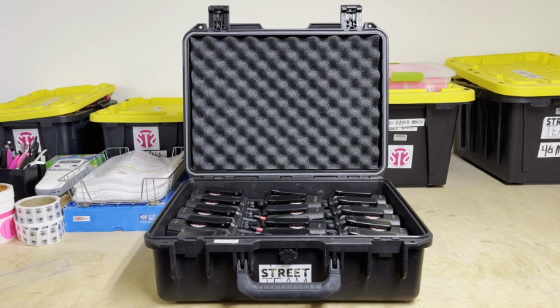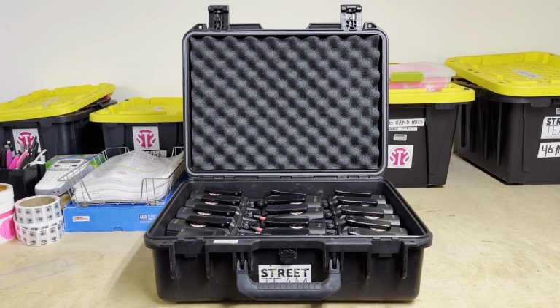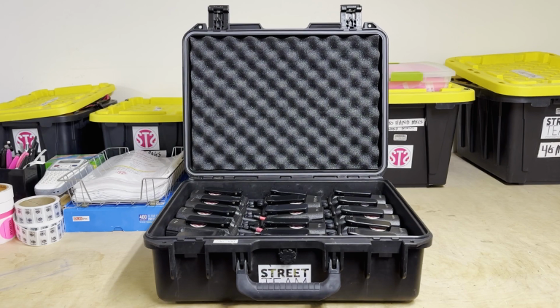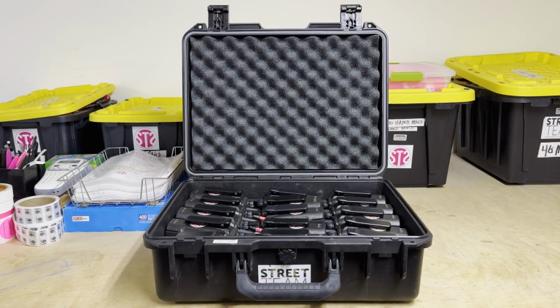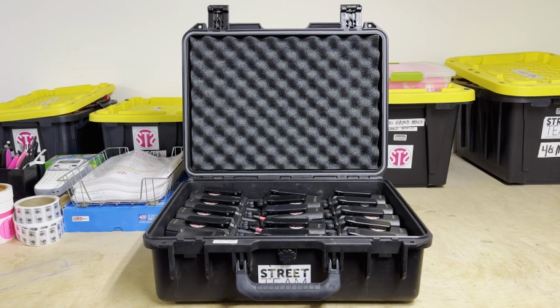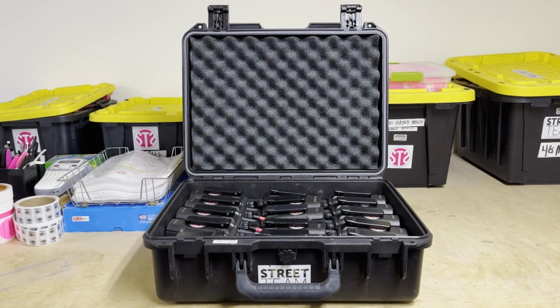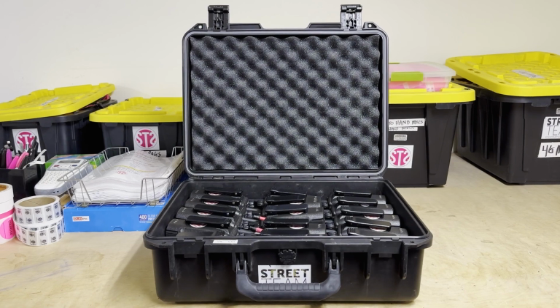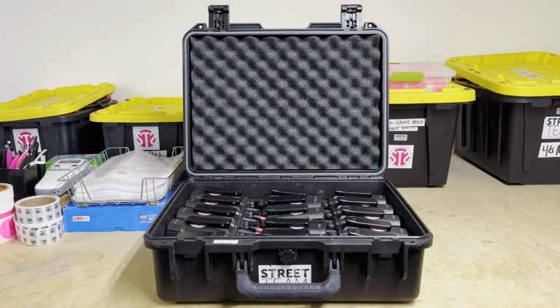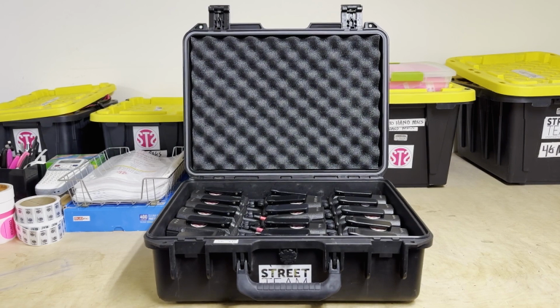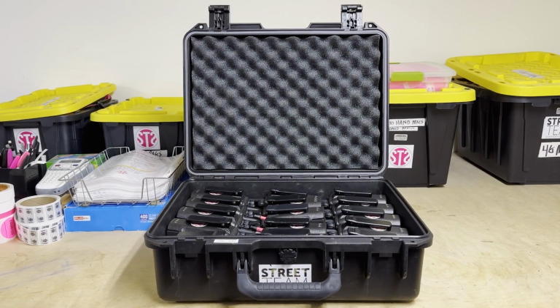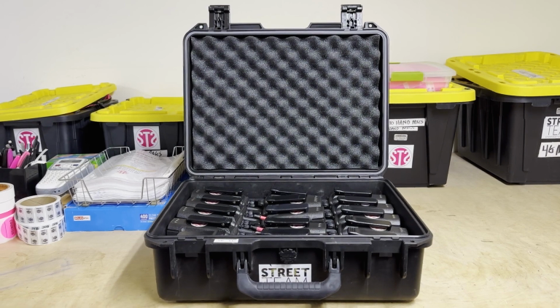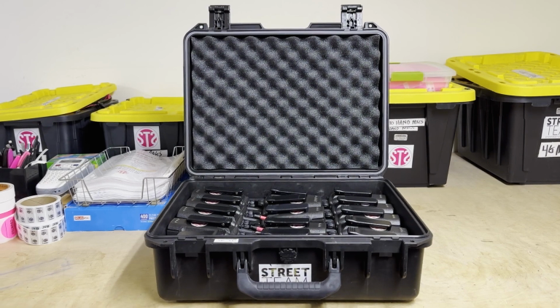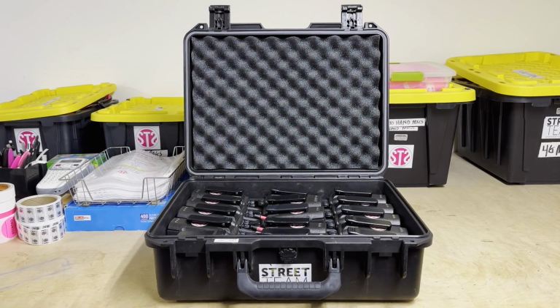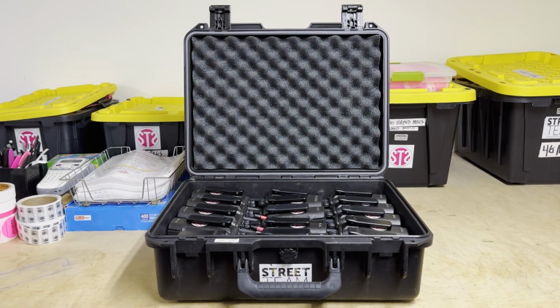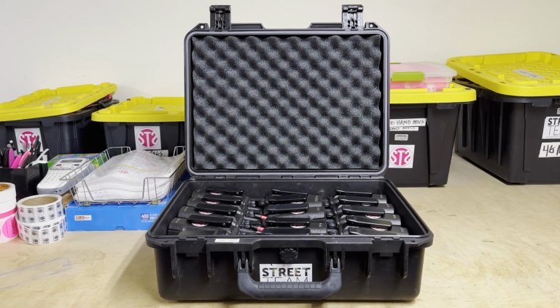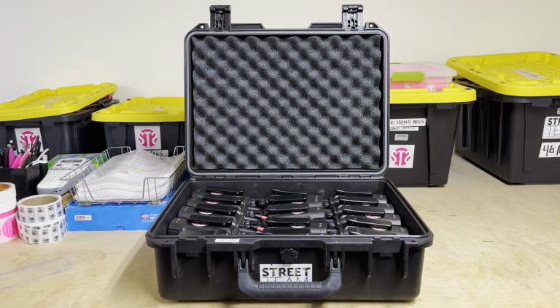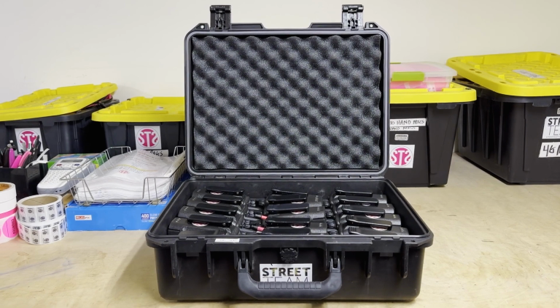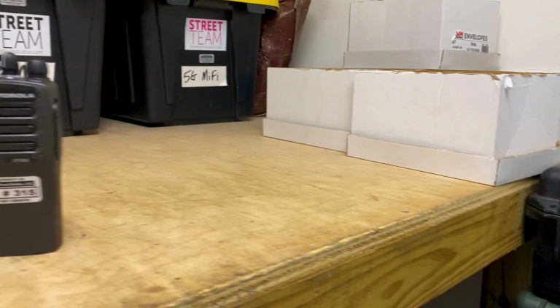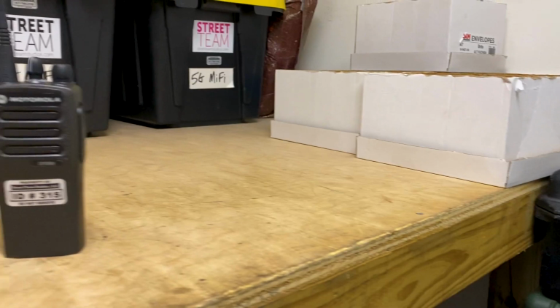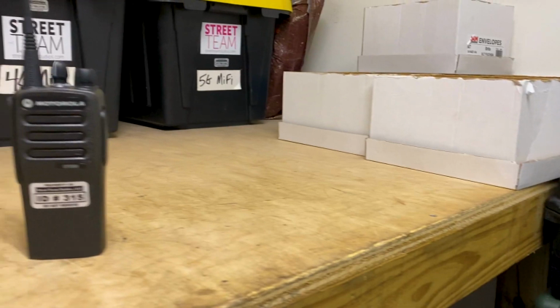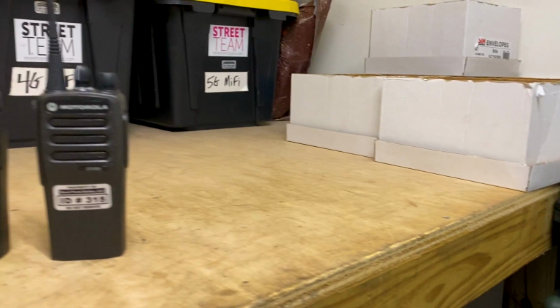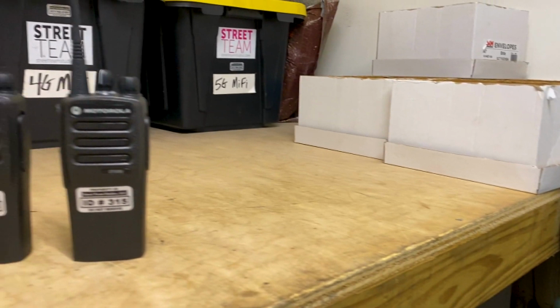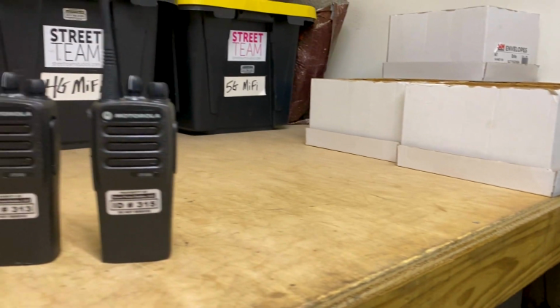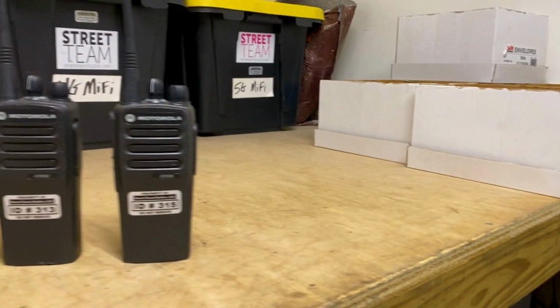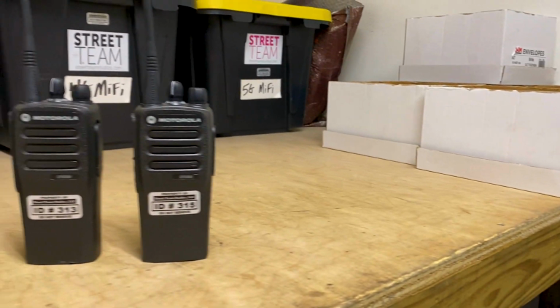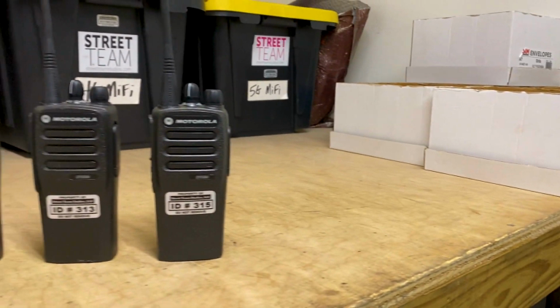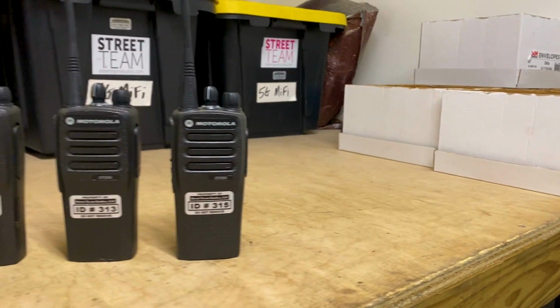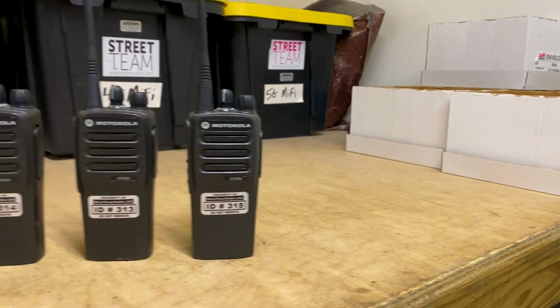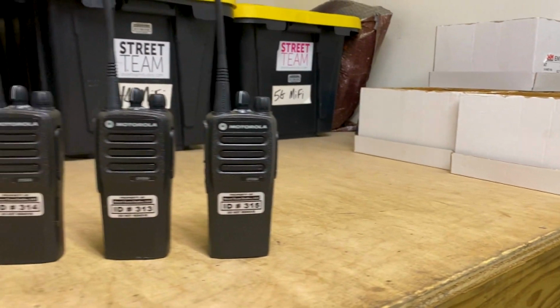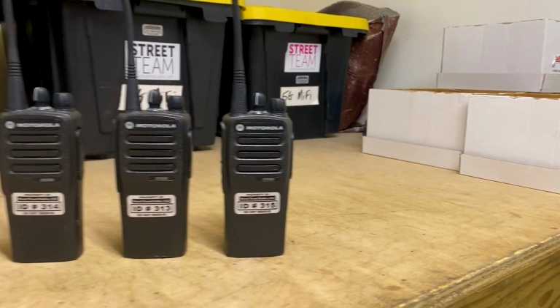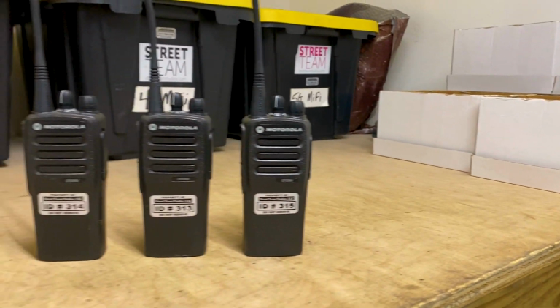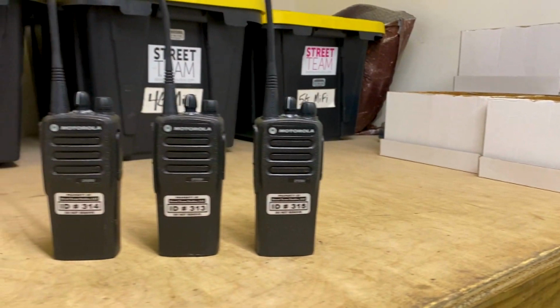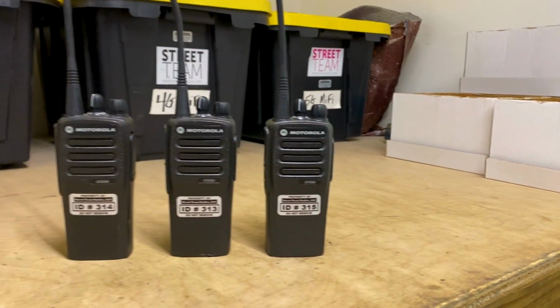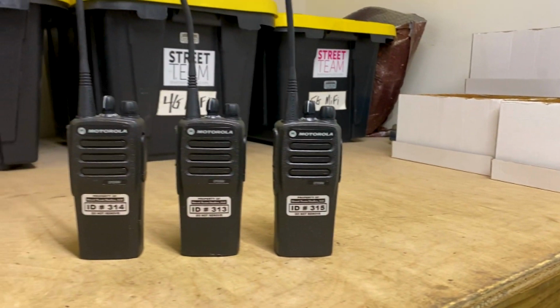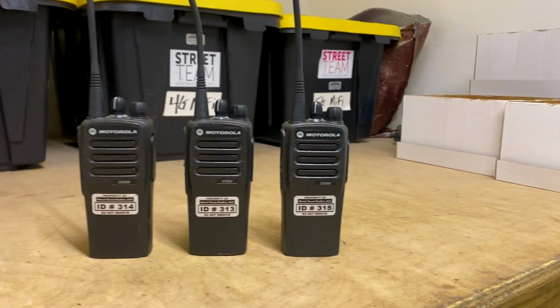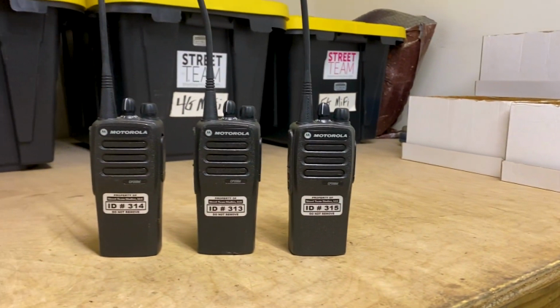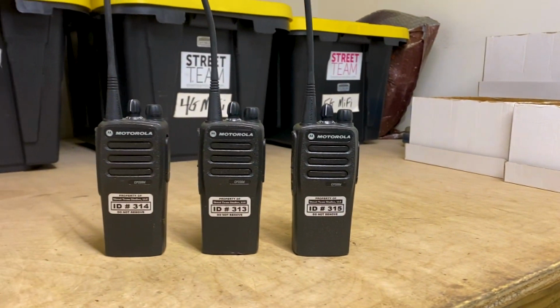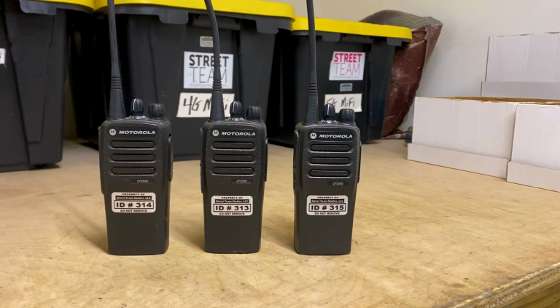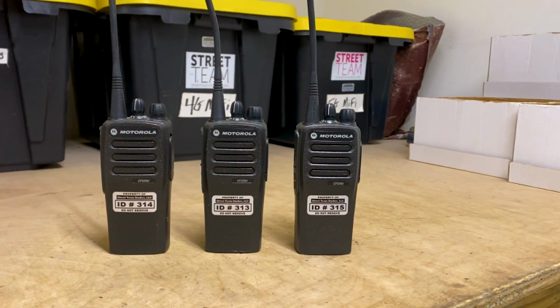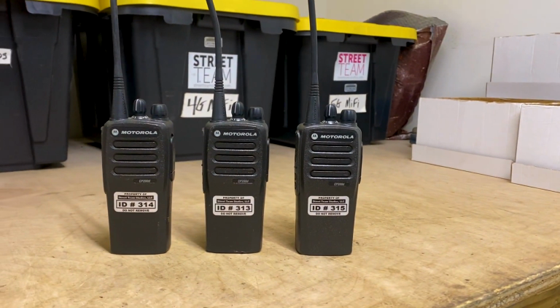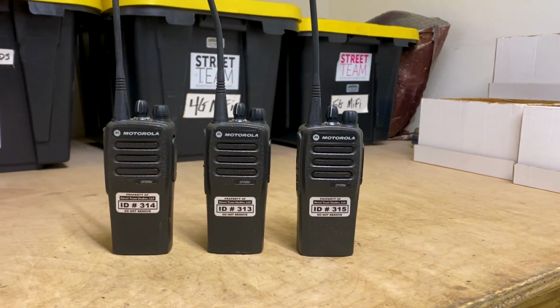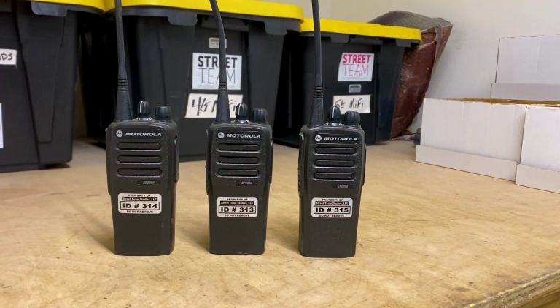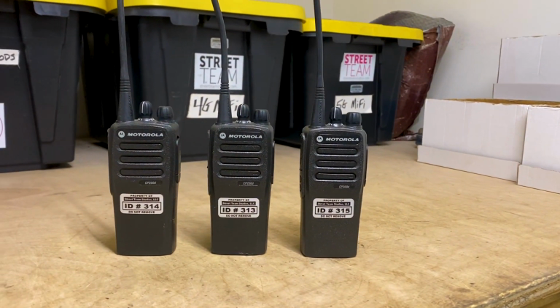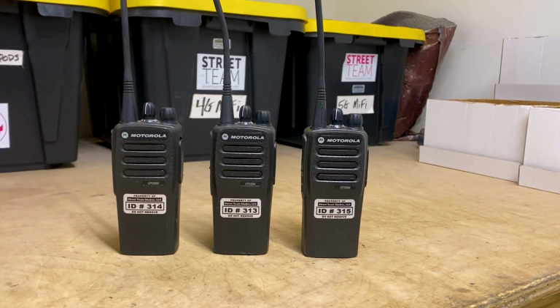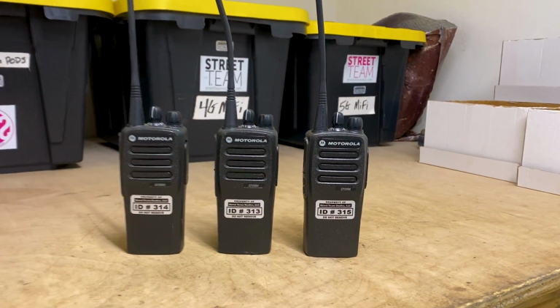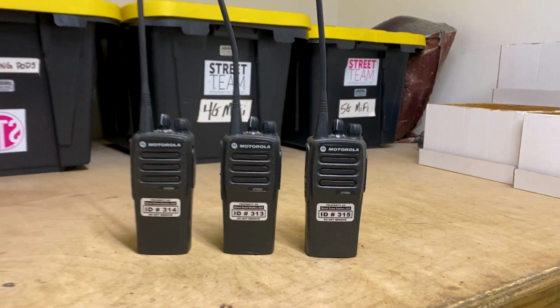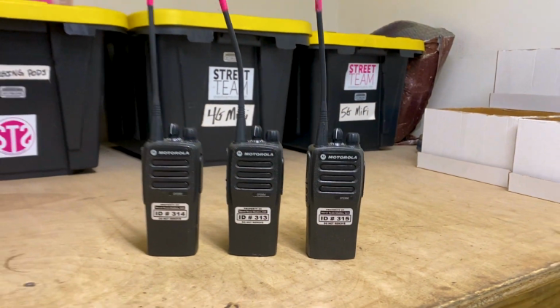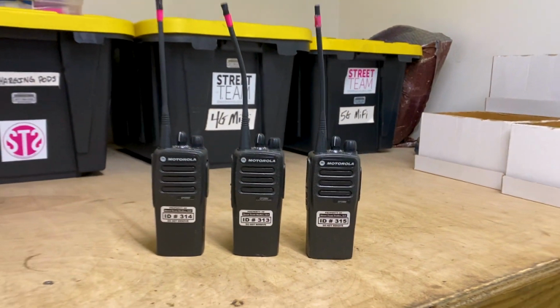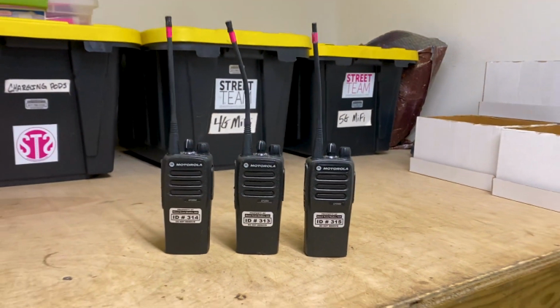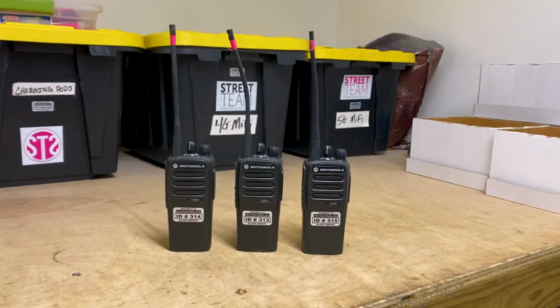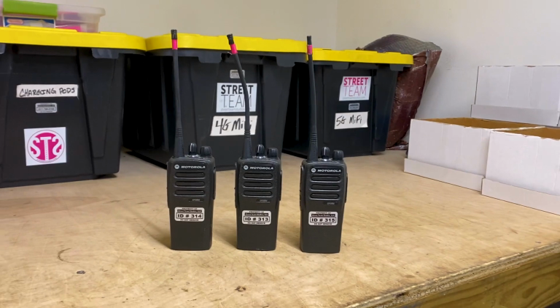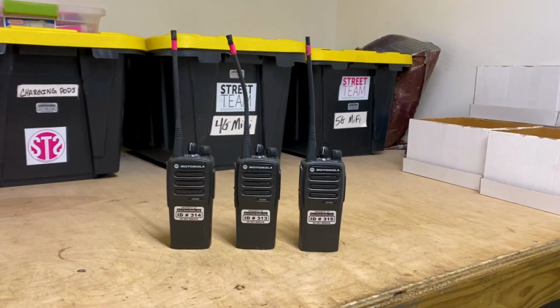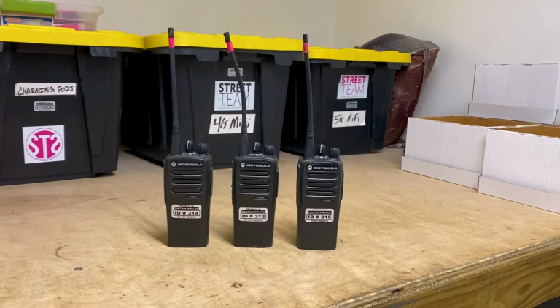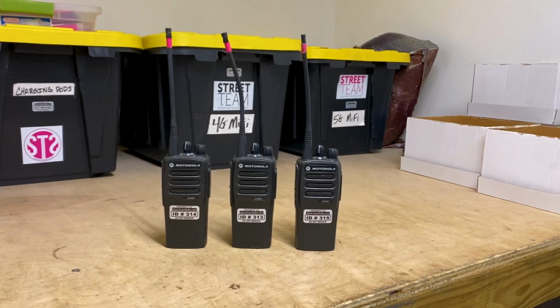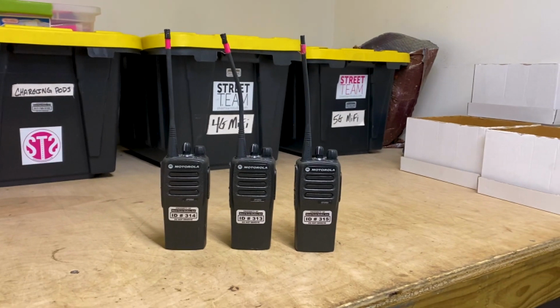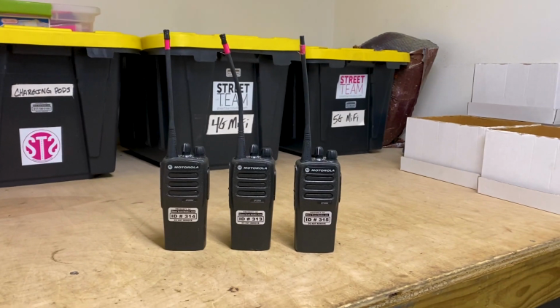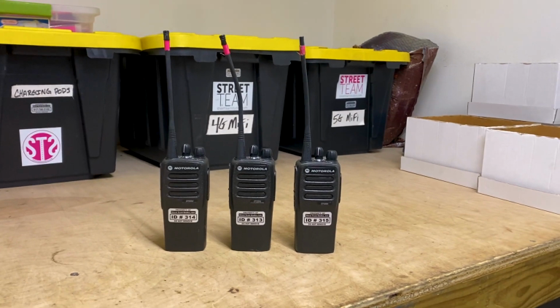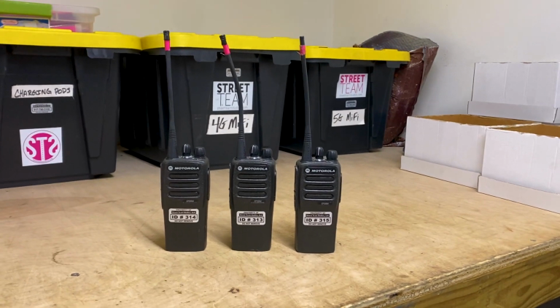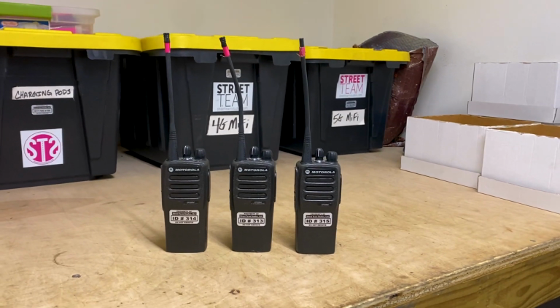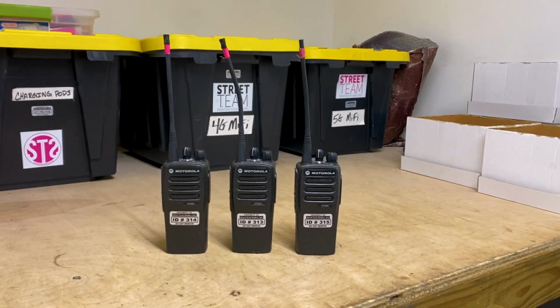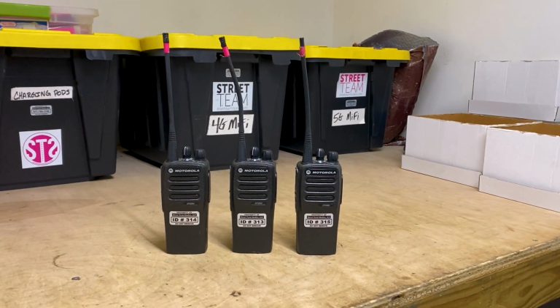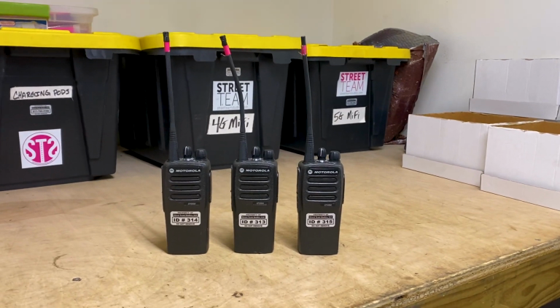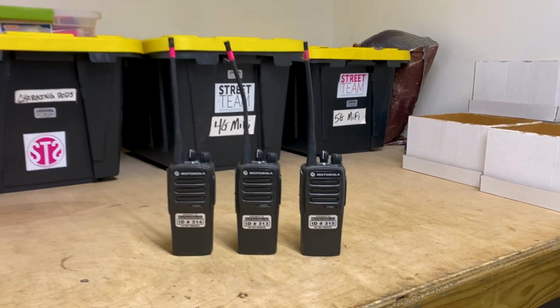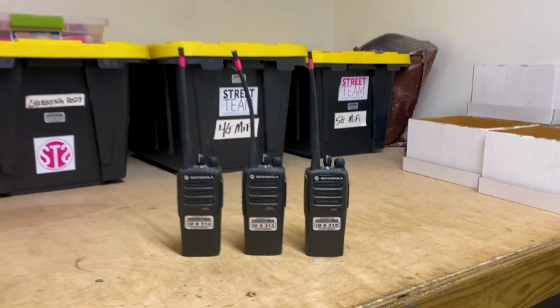Hey everyone, it's Jason at Street Team. Today I wanted to give you a closer look at what you get with a walkie-talkie rental order.